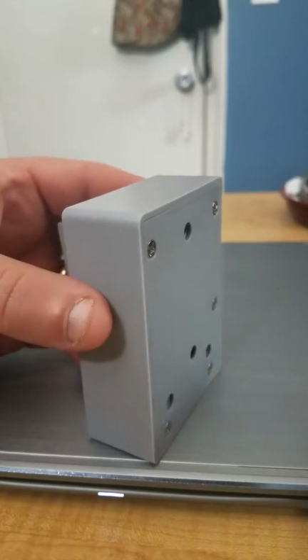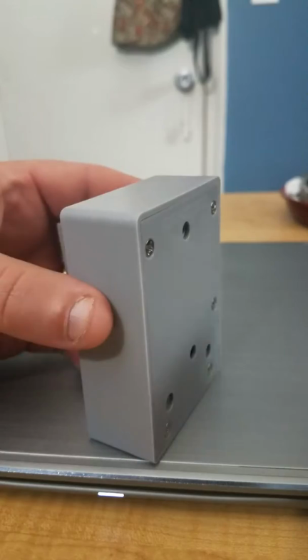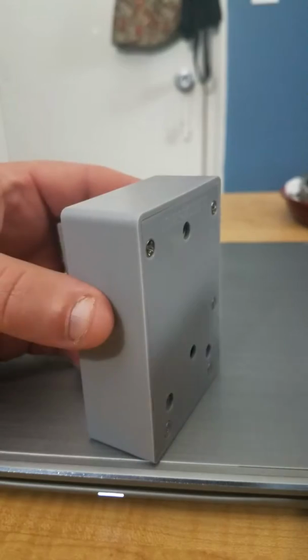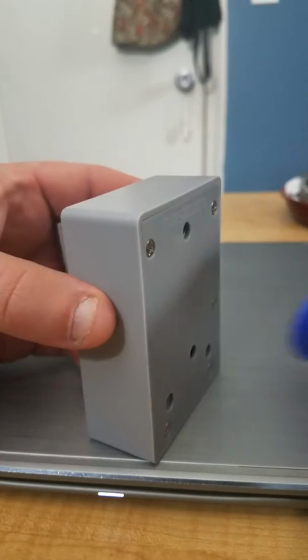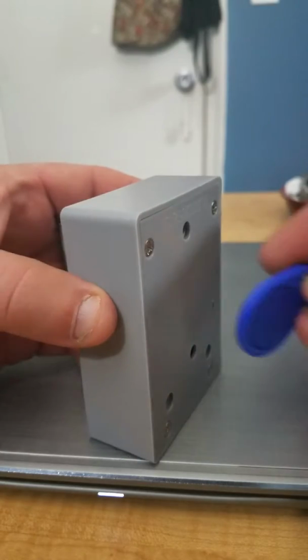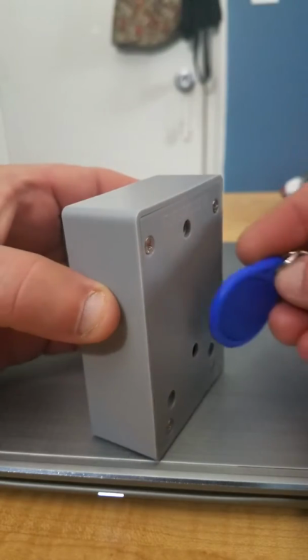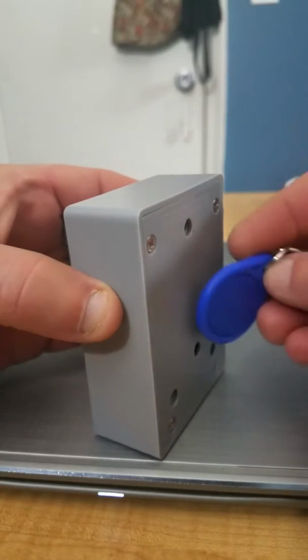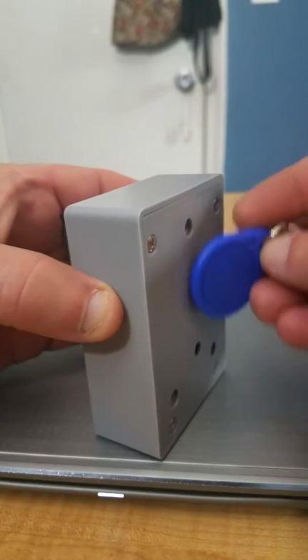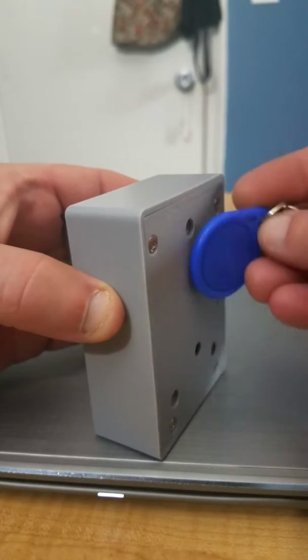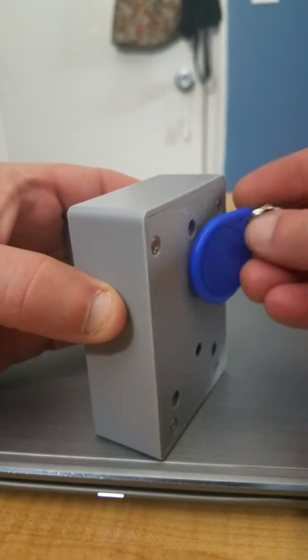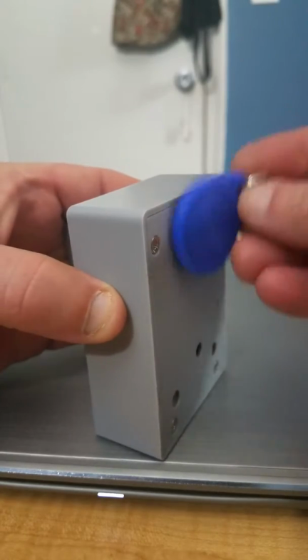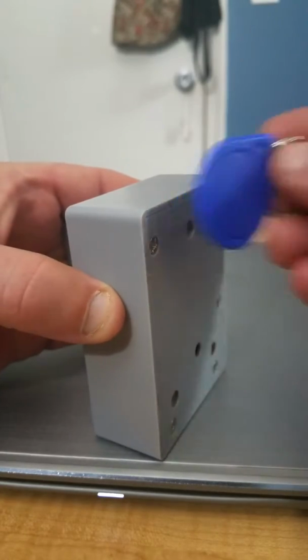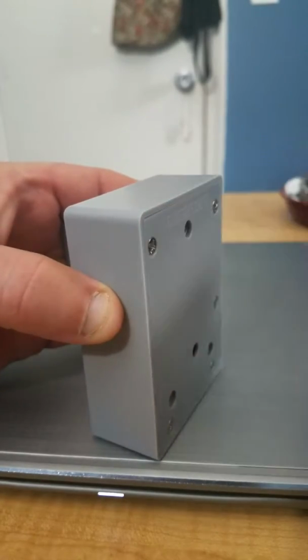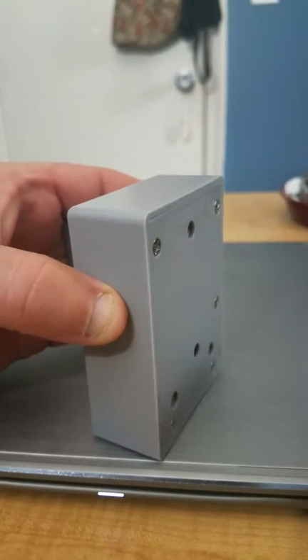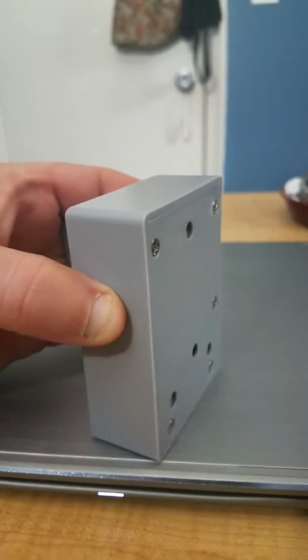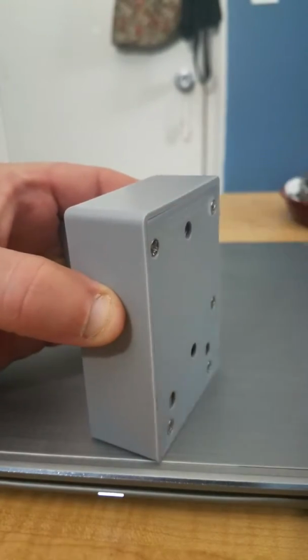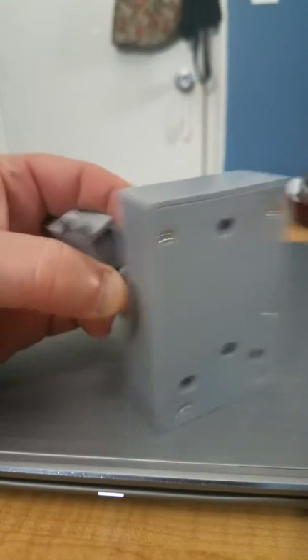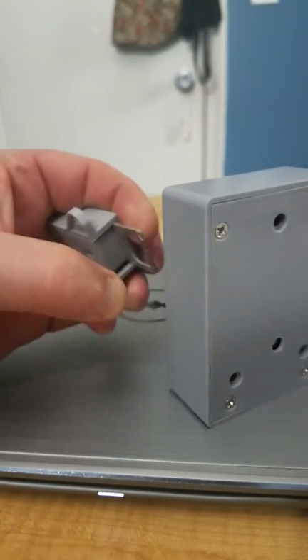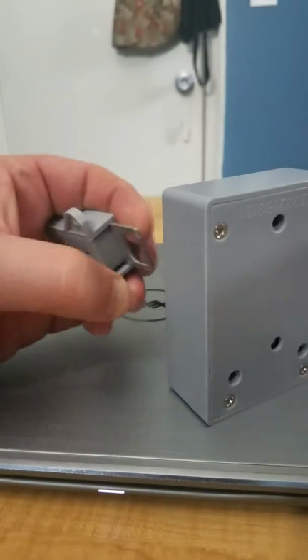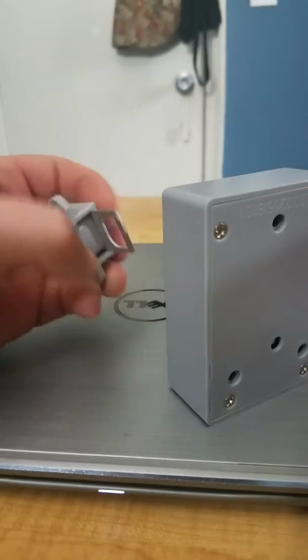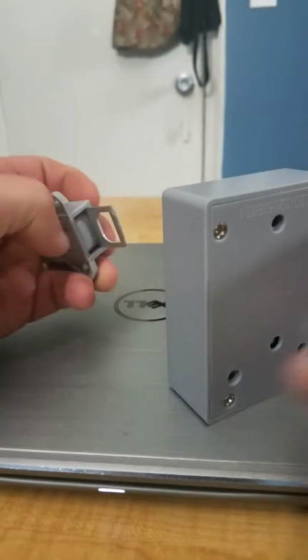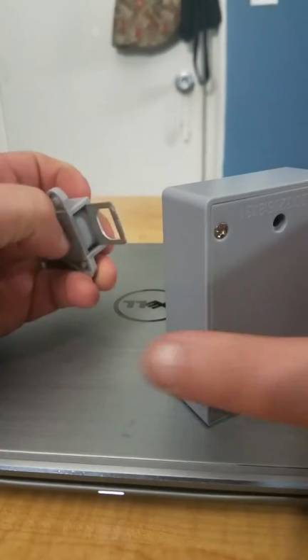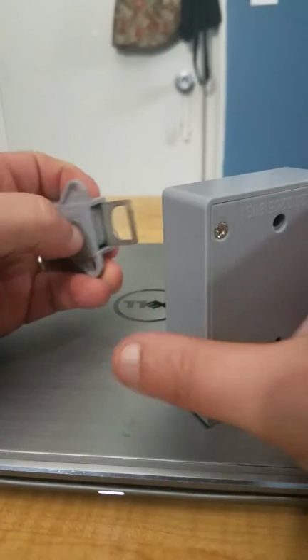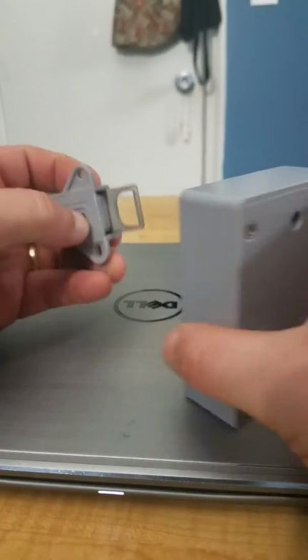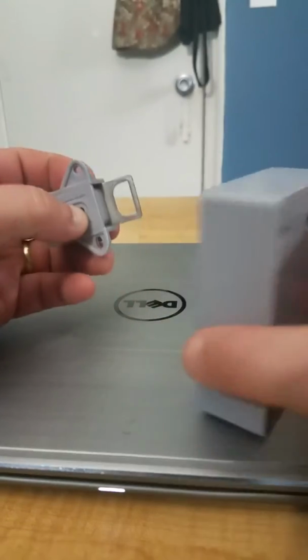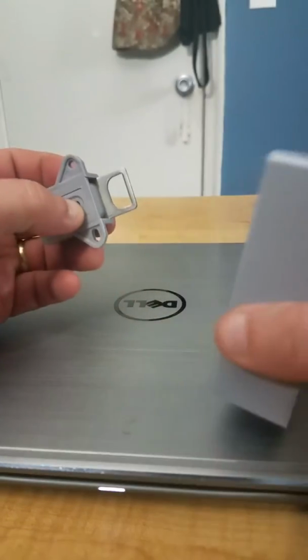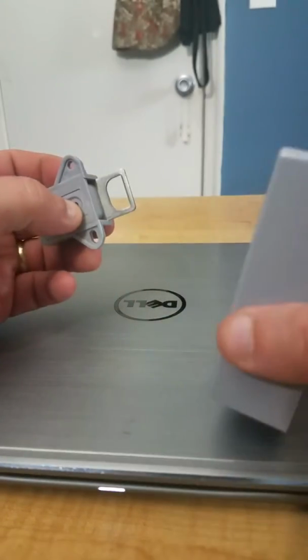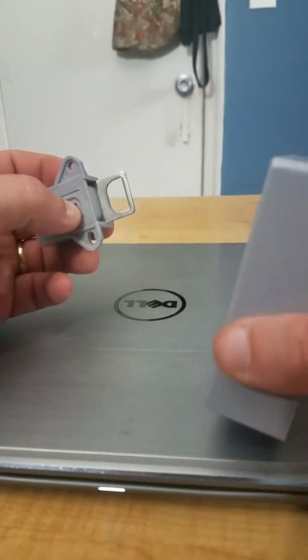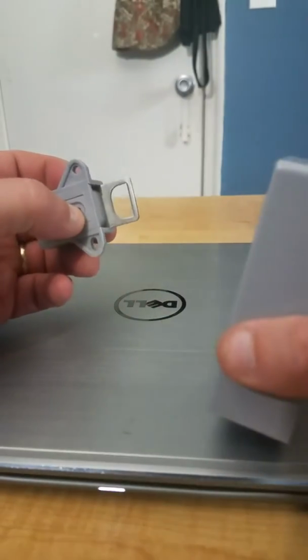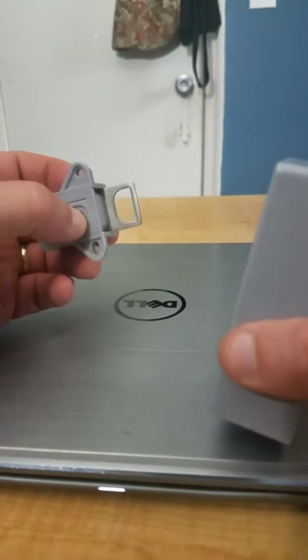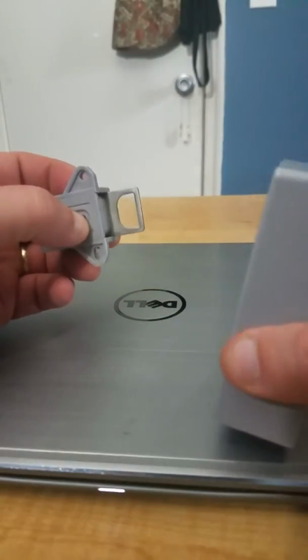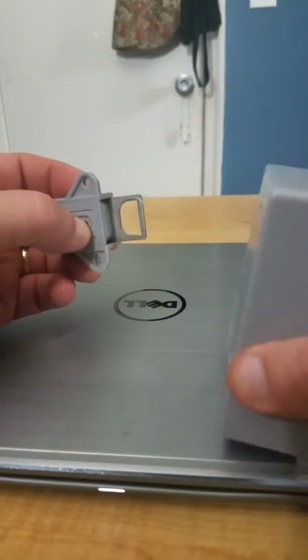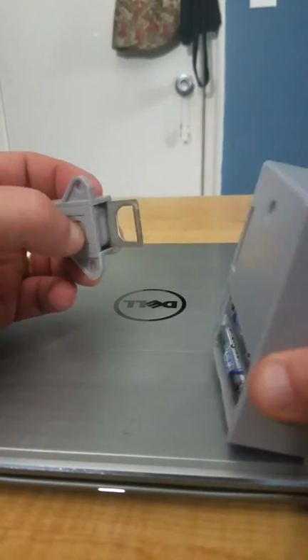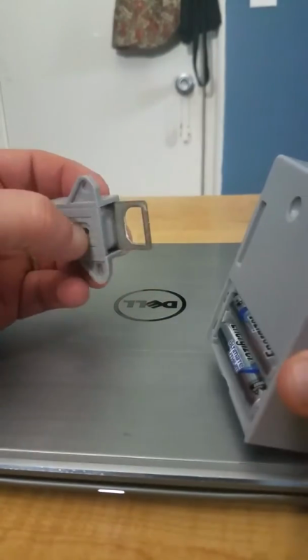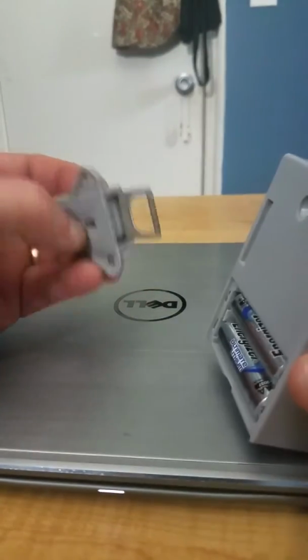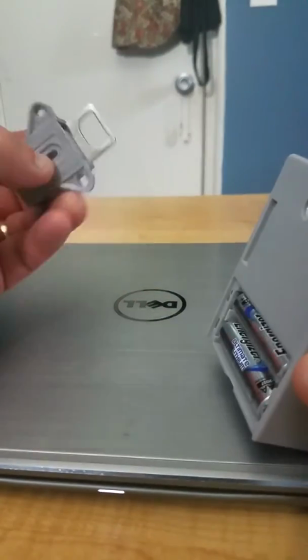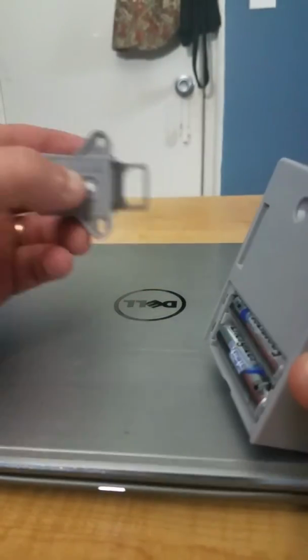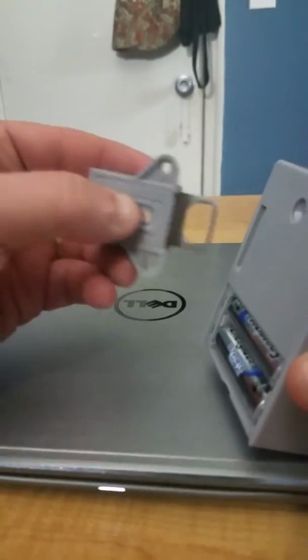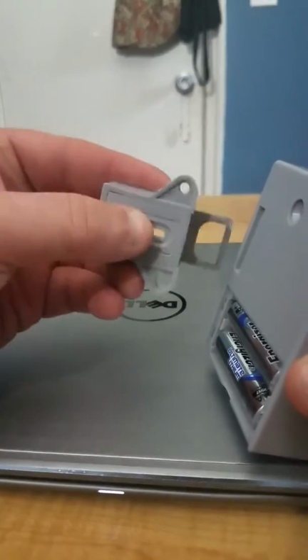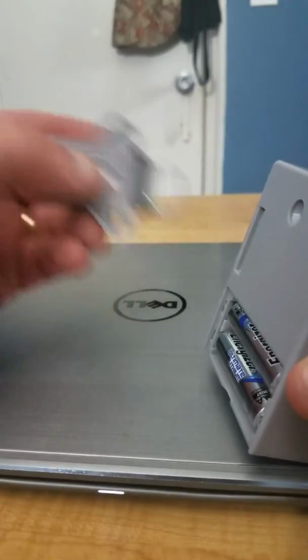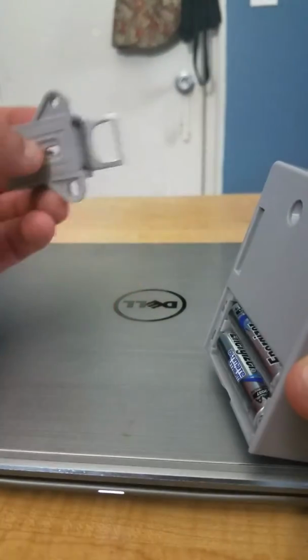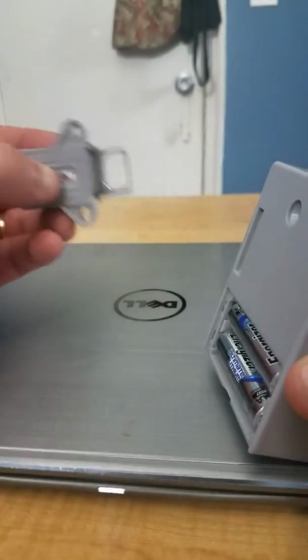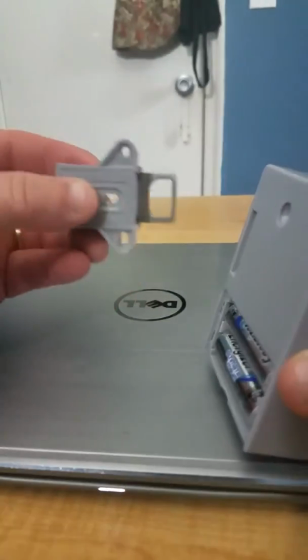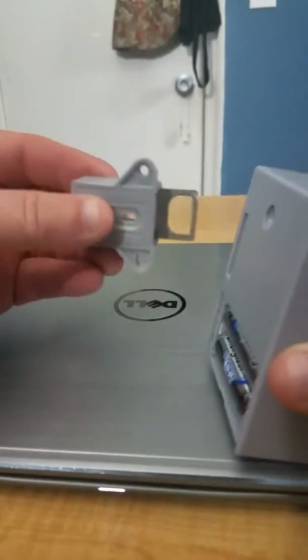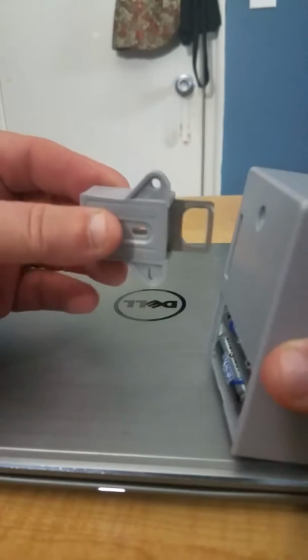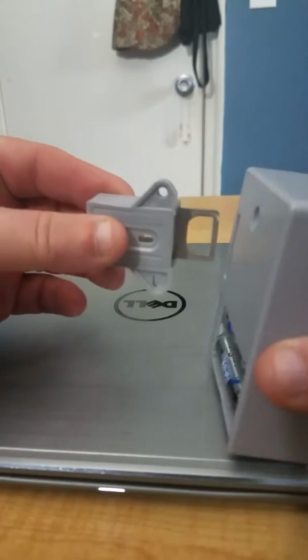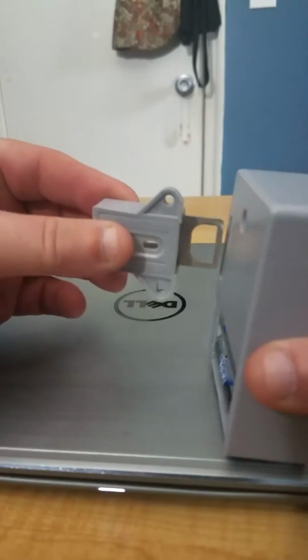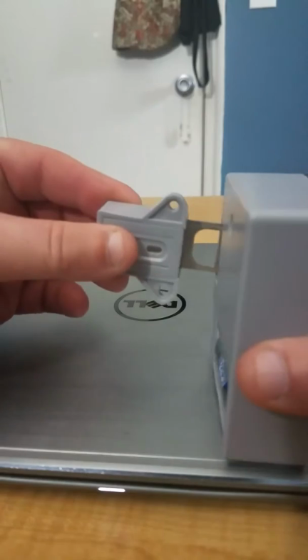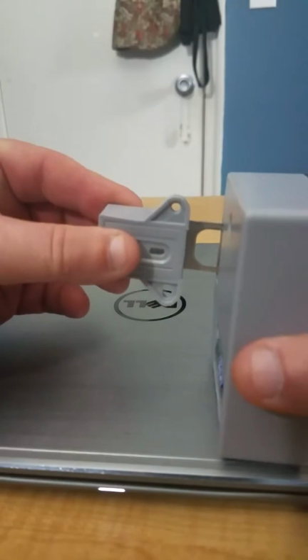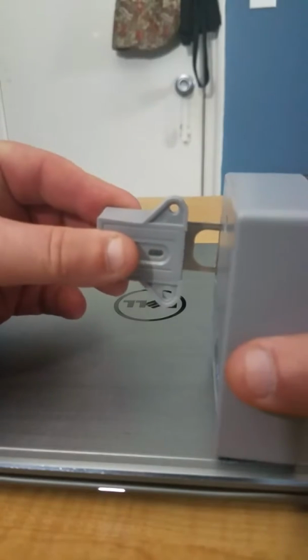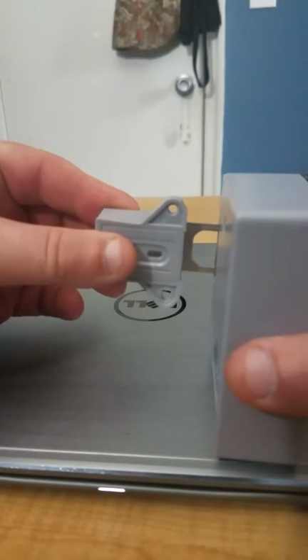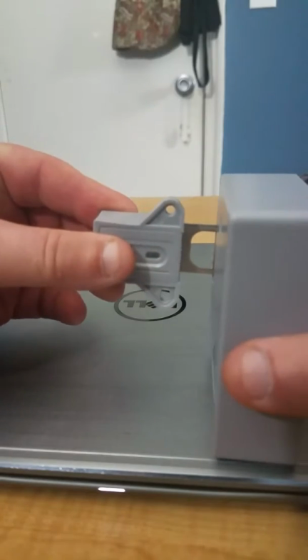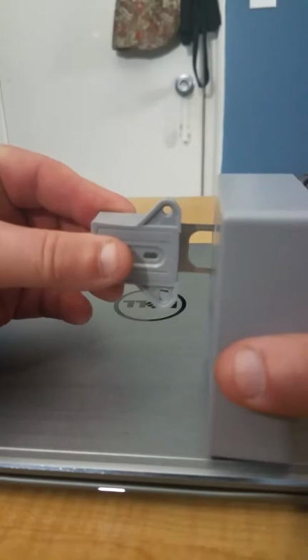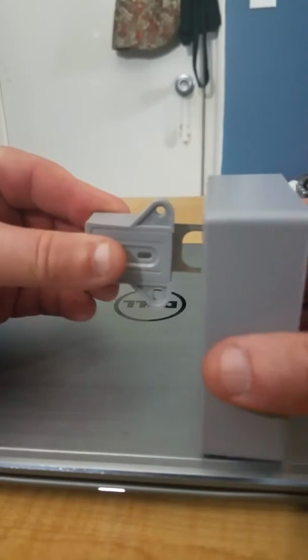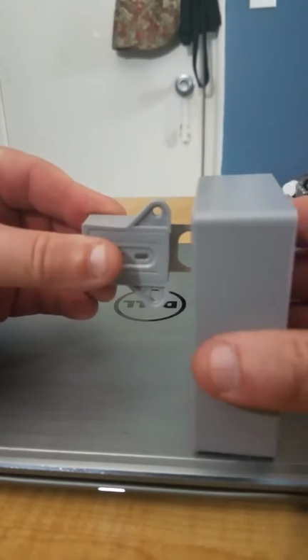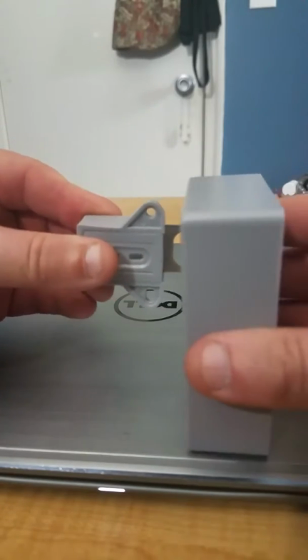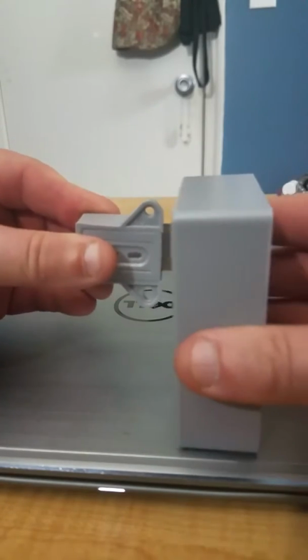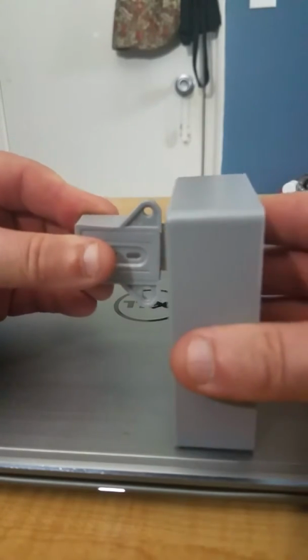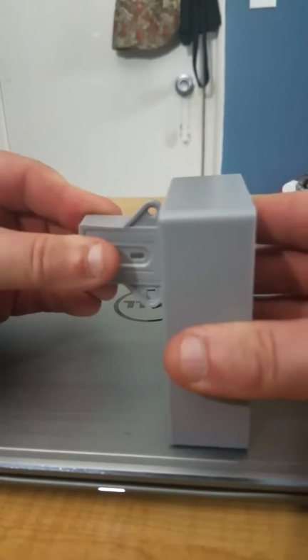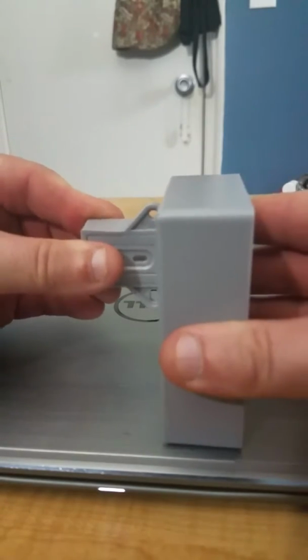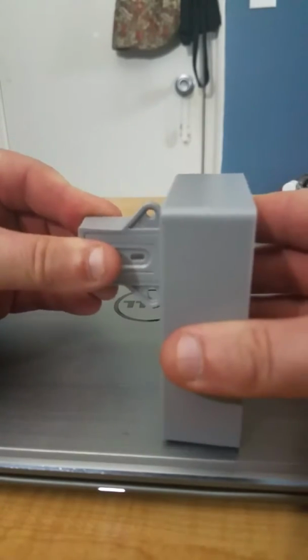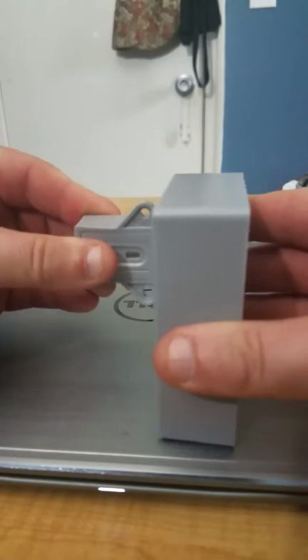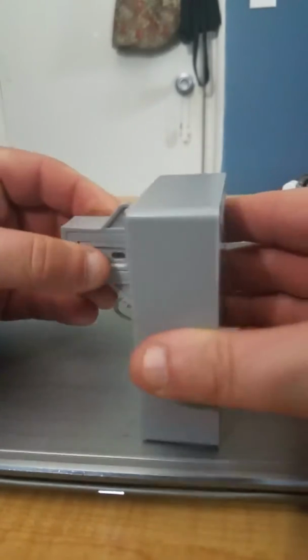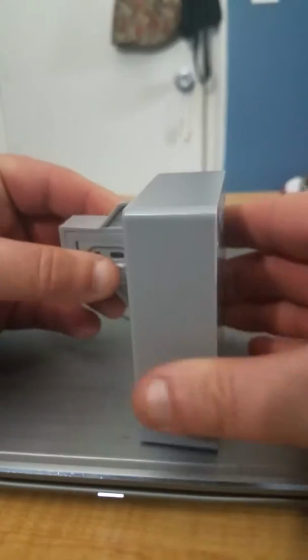Scan it from the outside and it opens up. It's a self-lock, so it shuts back in on itself.